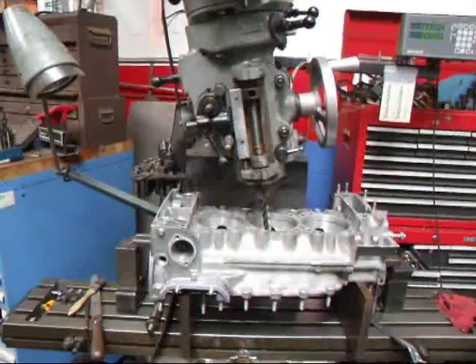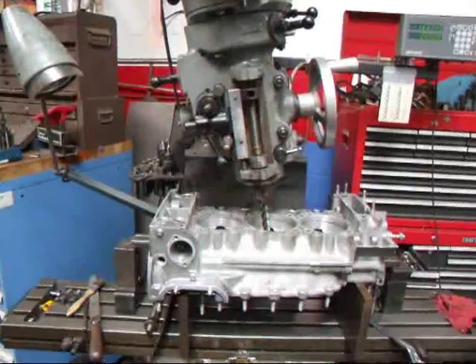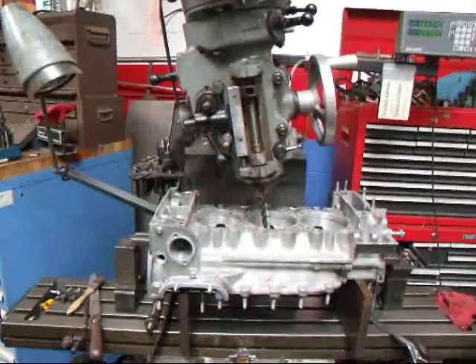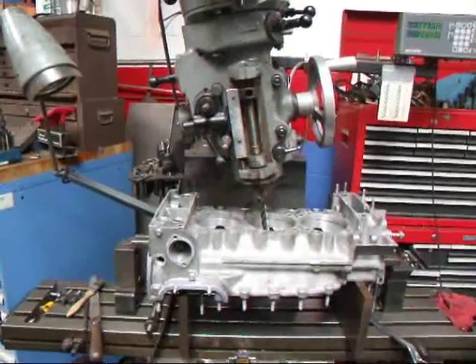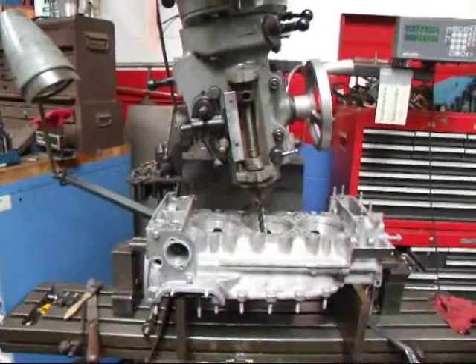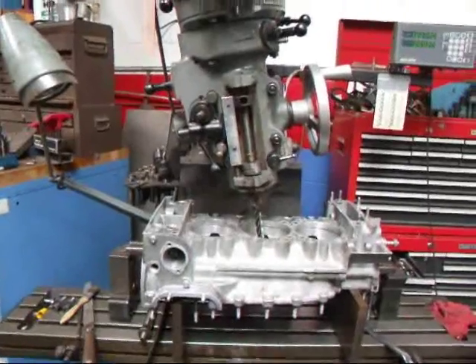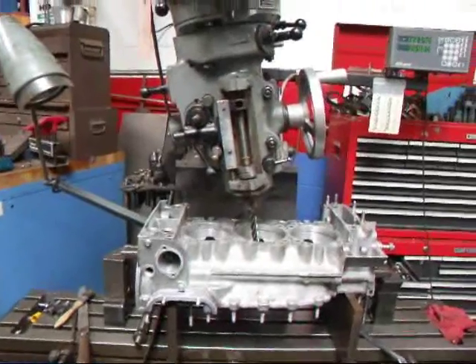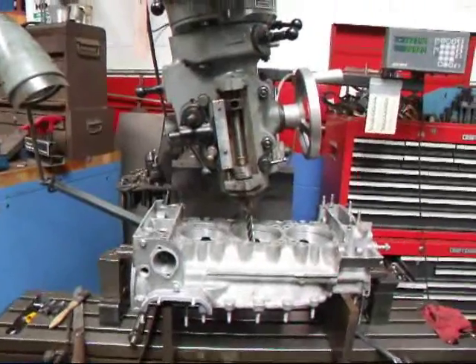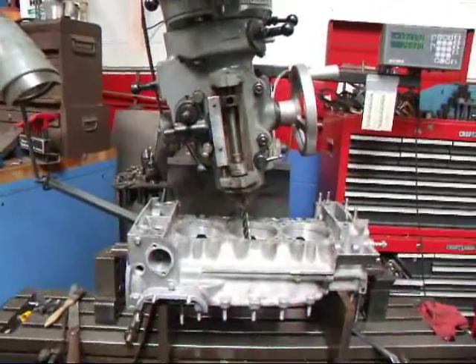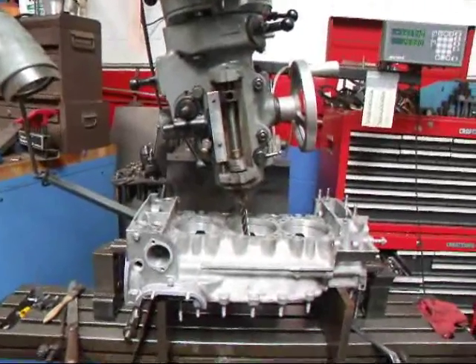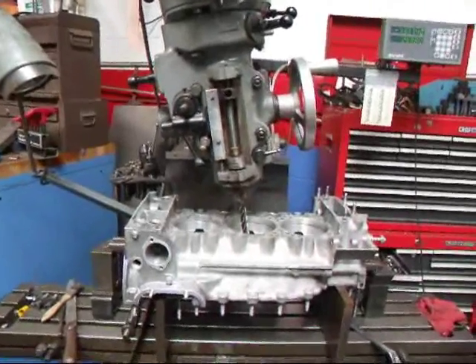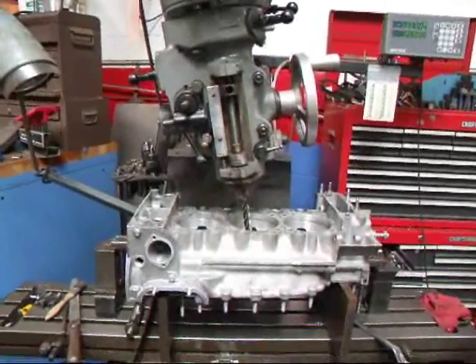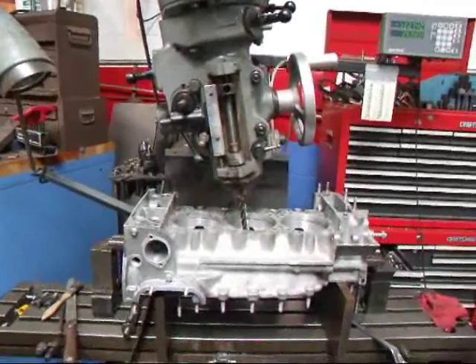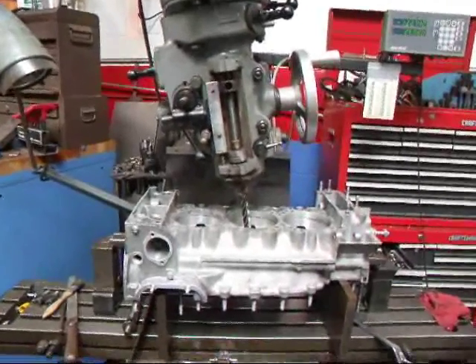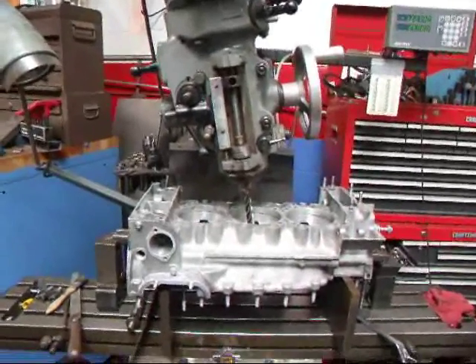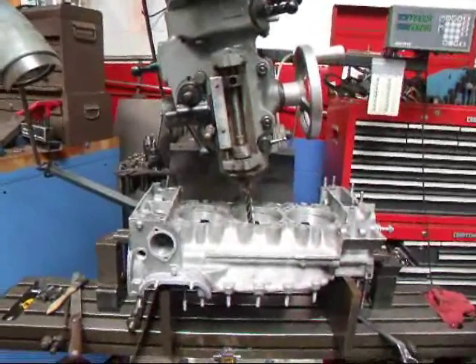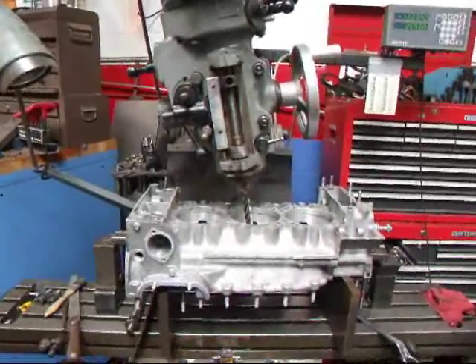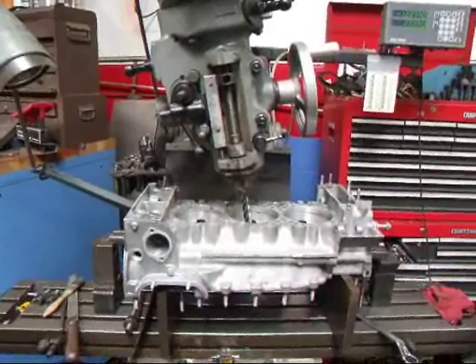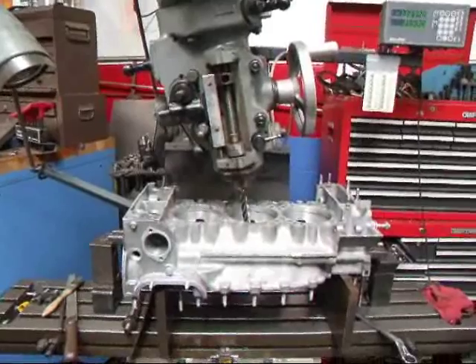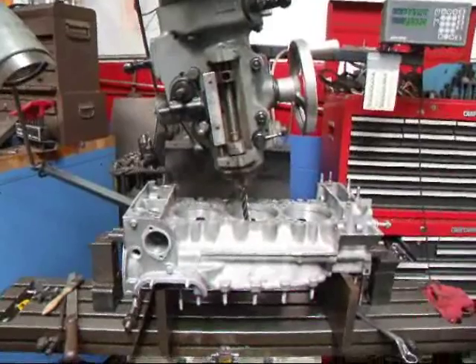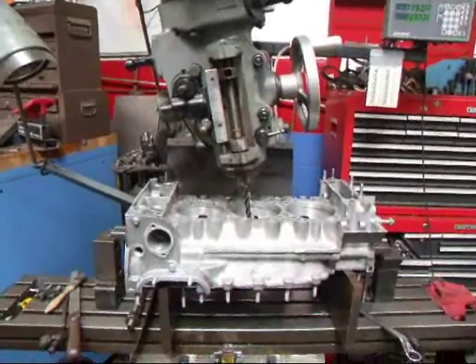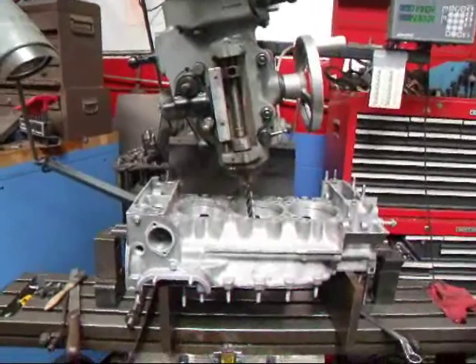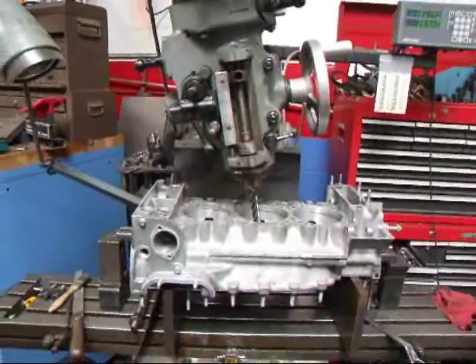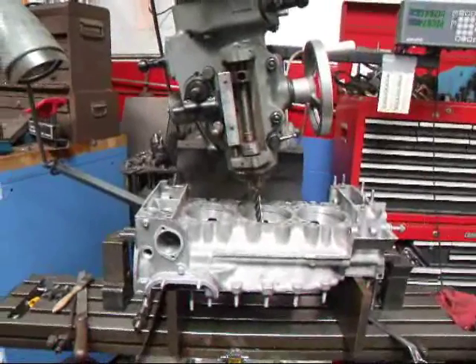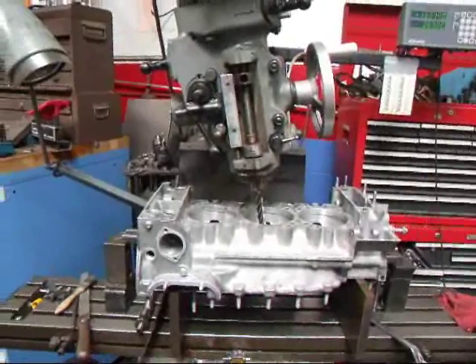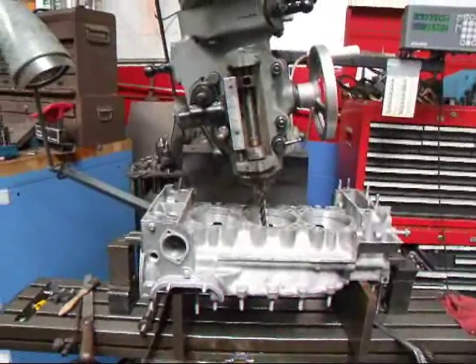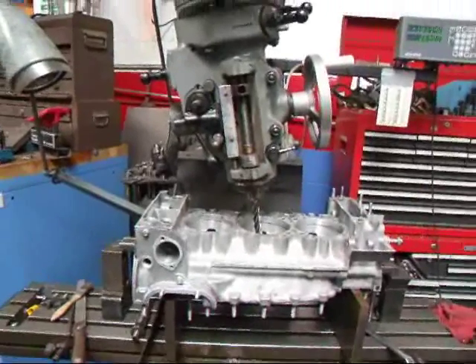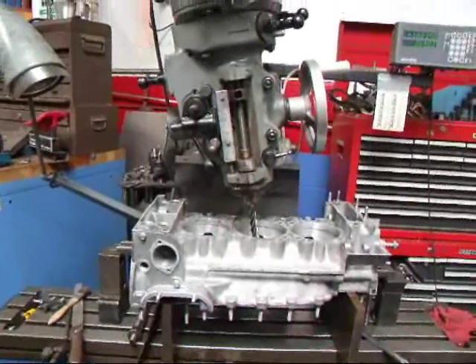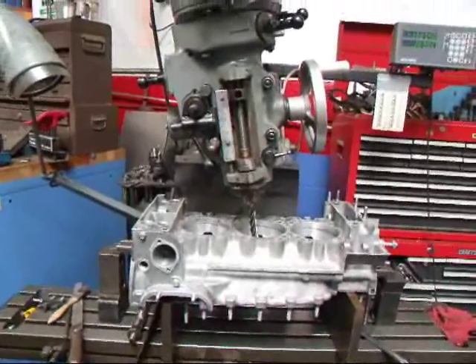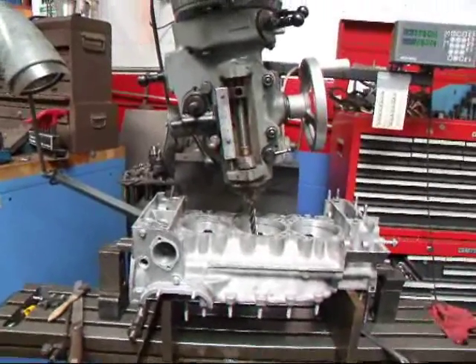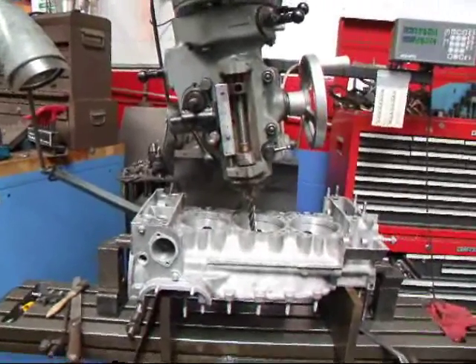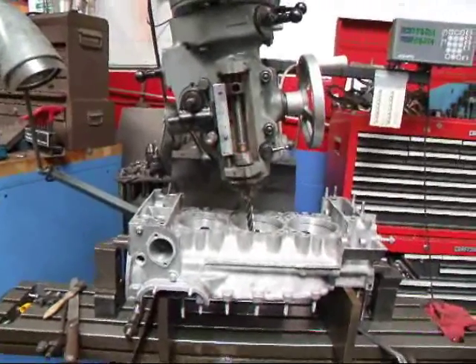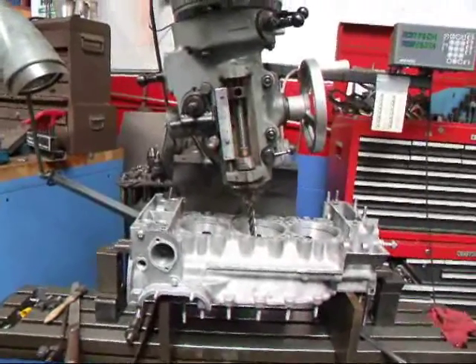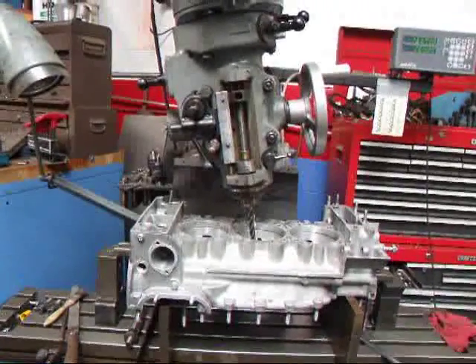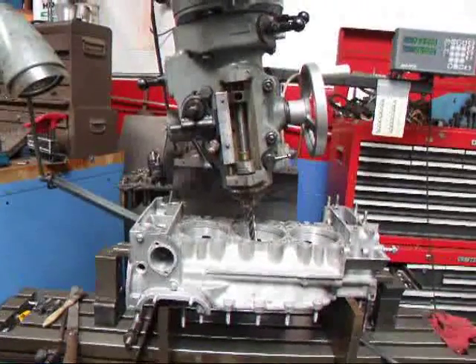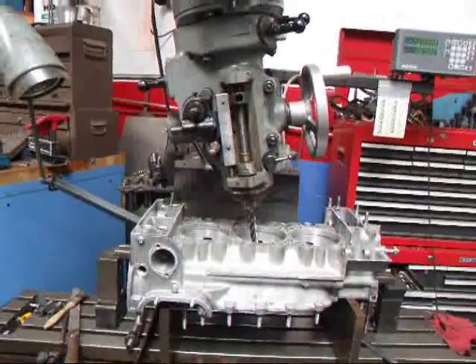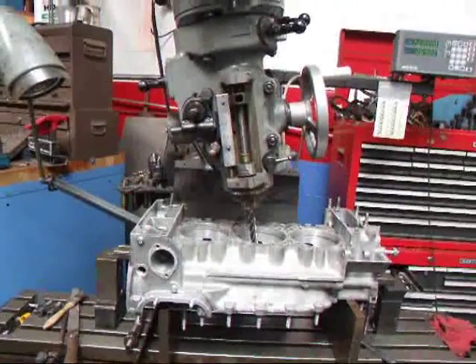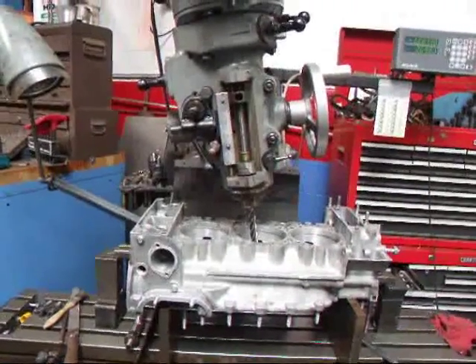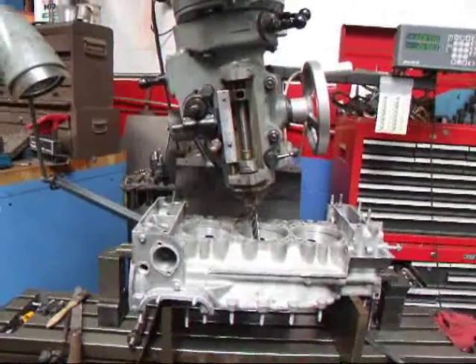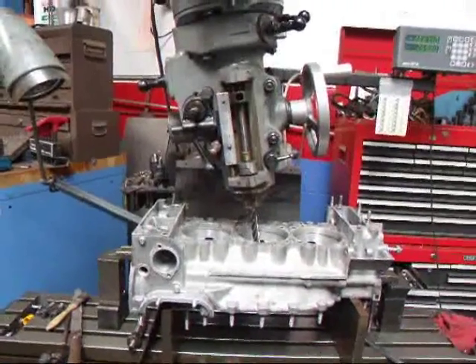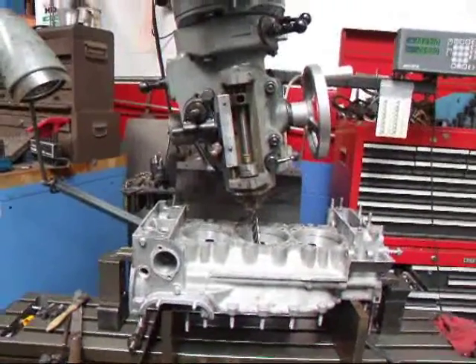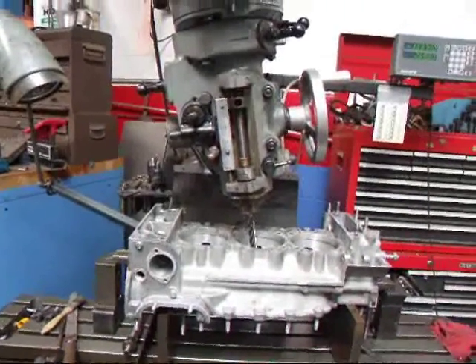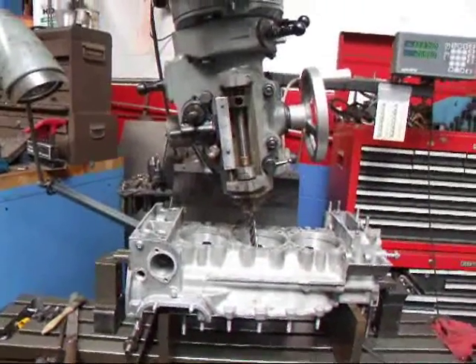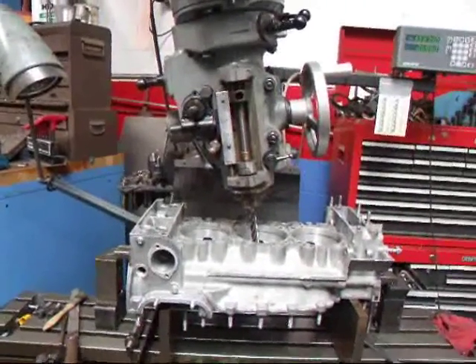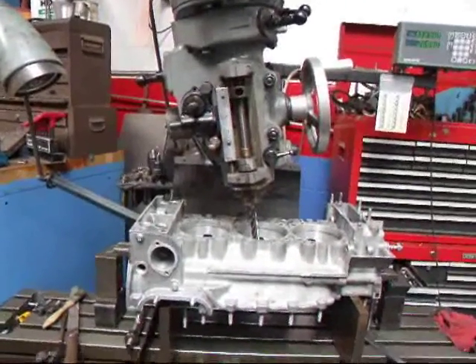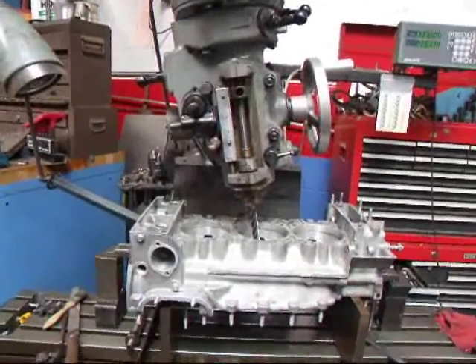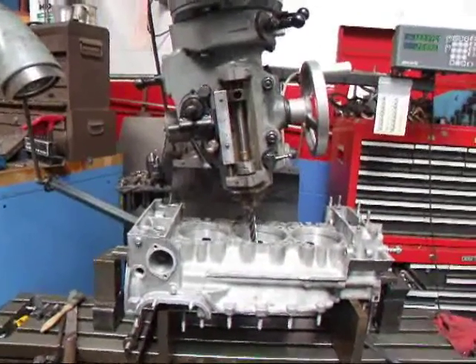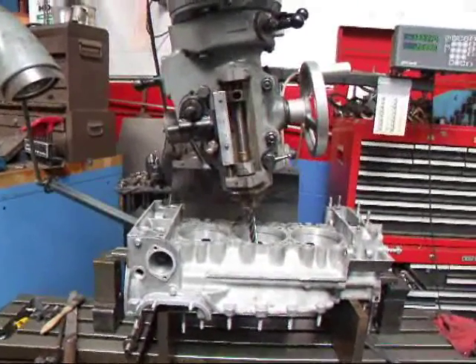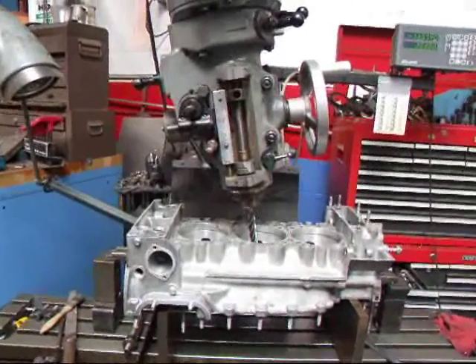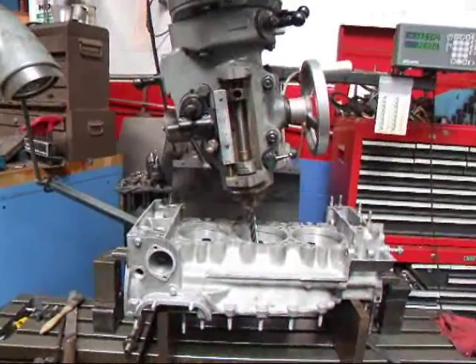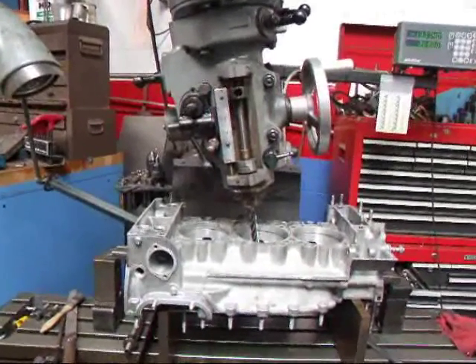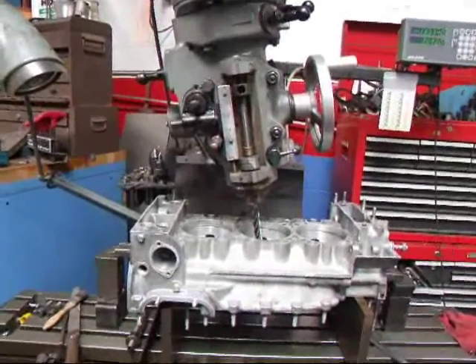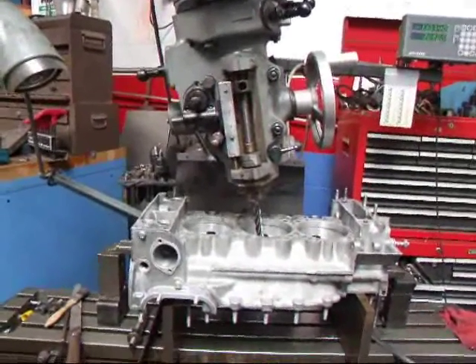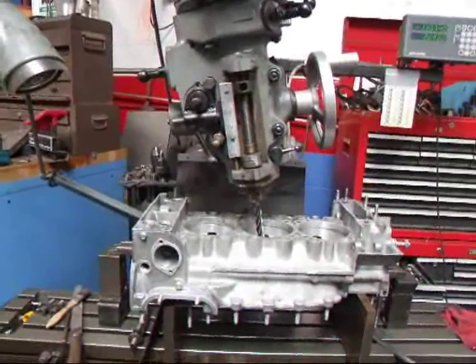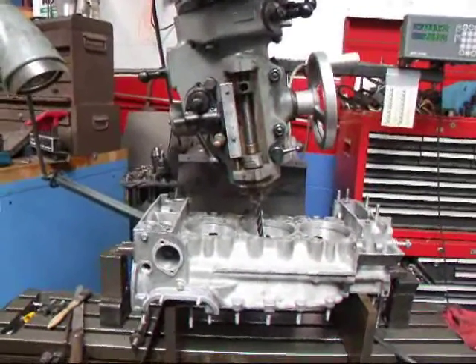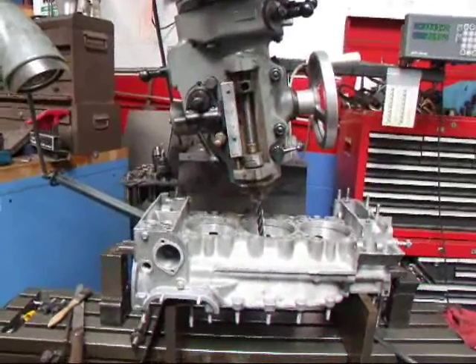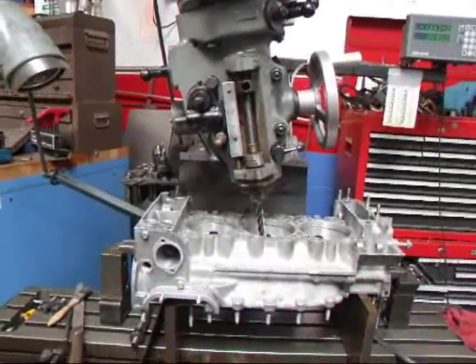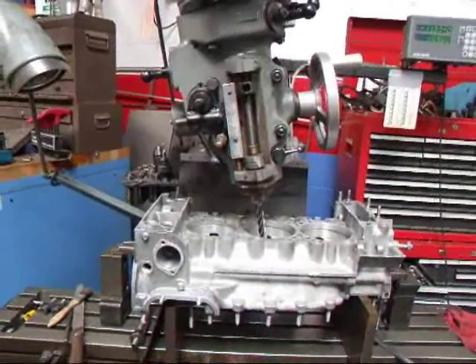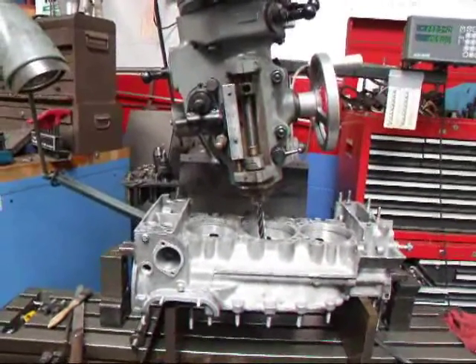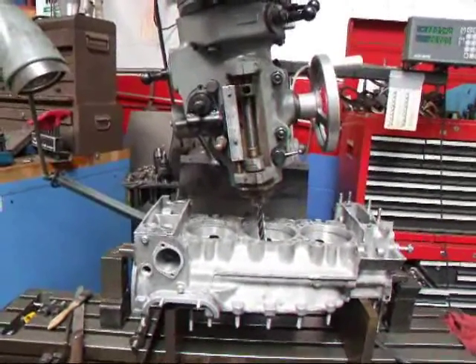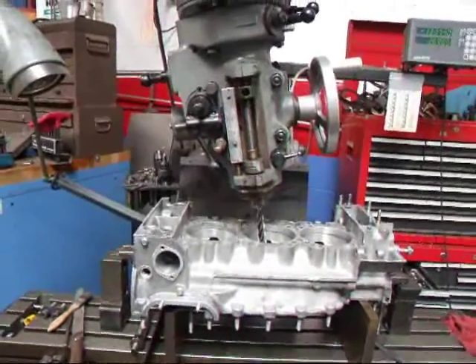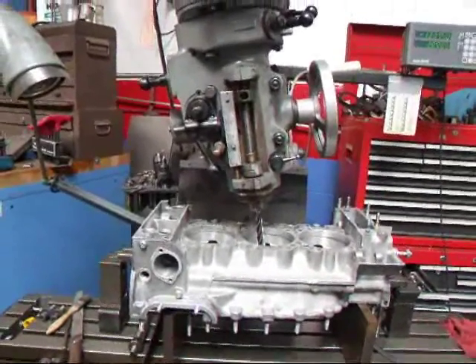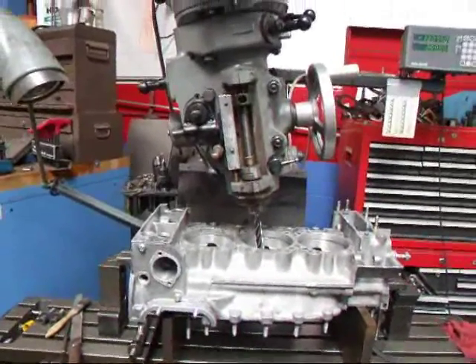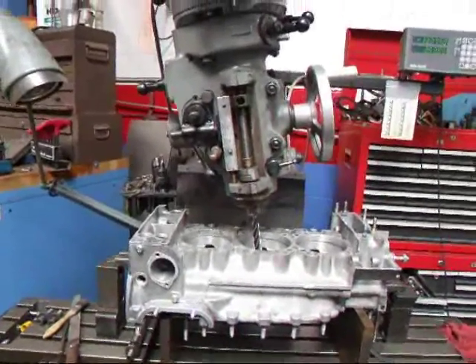To start with, we've got the head of the mill angled over to a degree that we think is going to work very well for this.